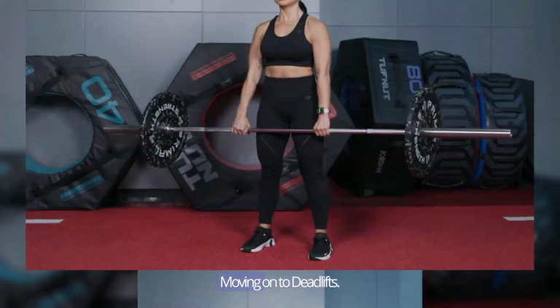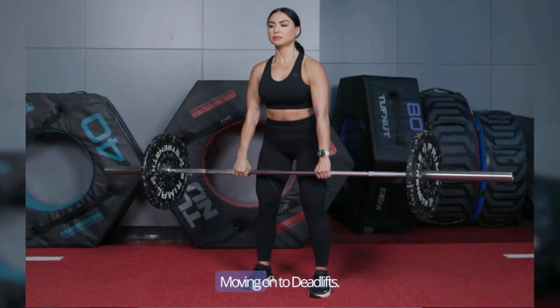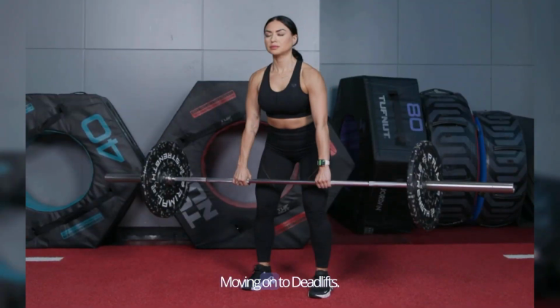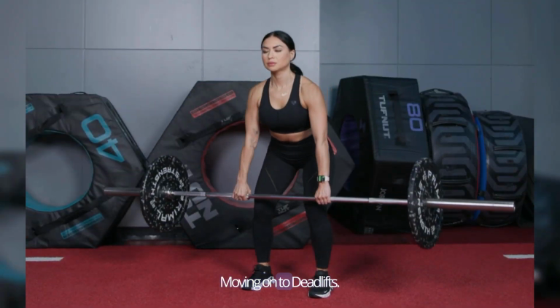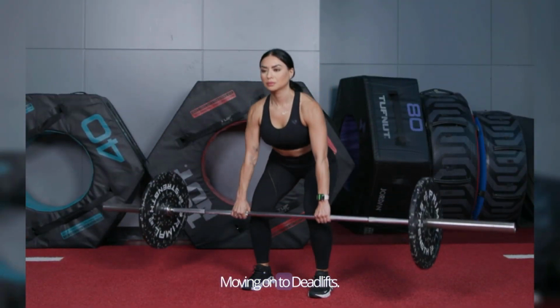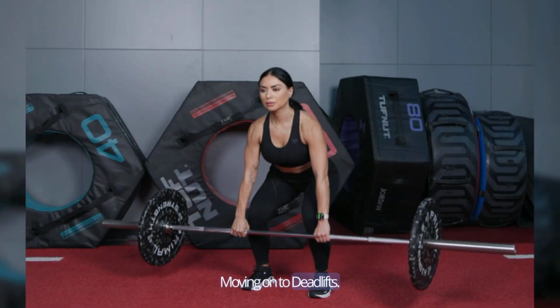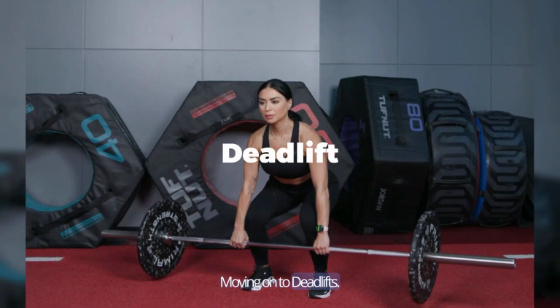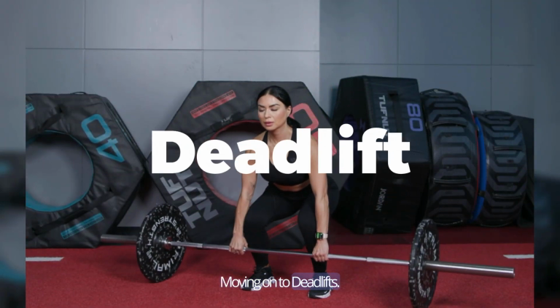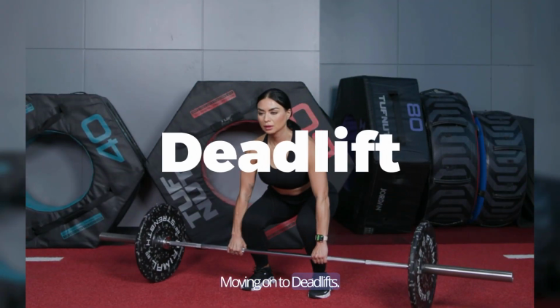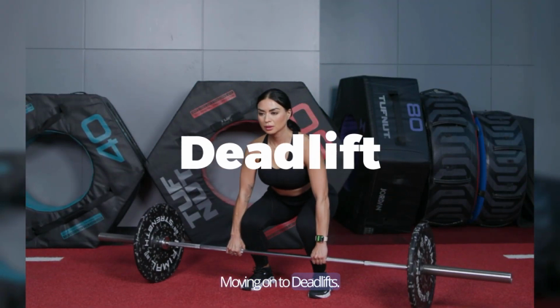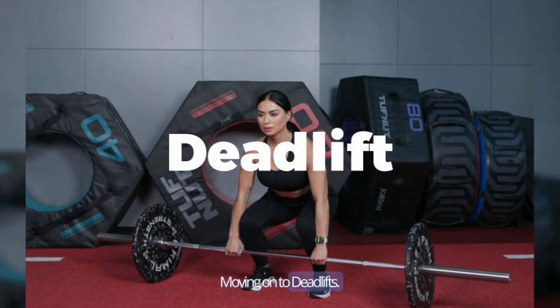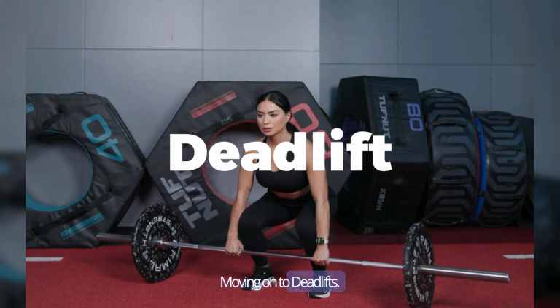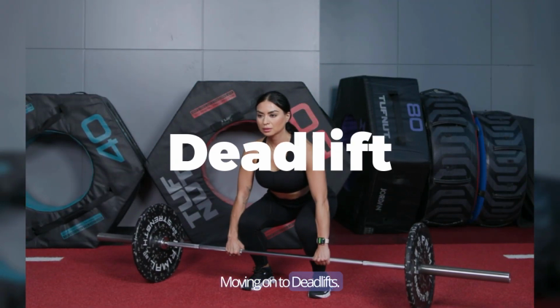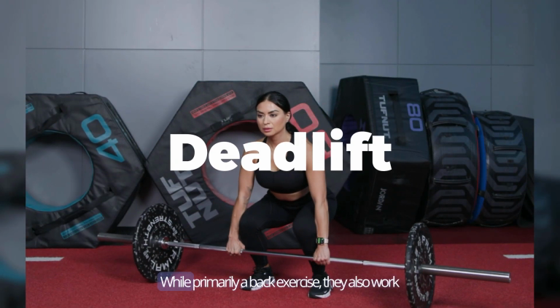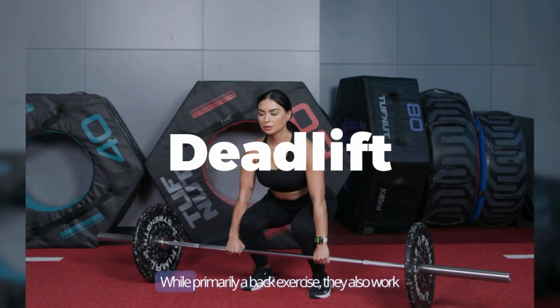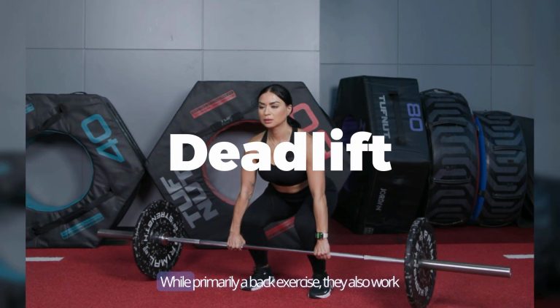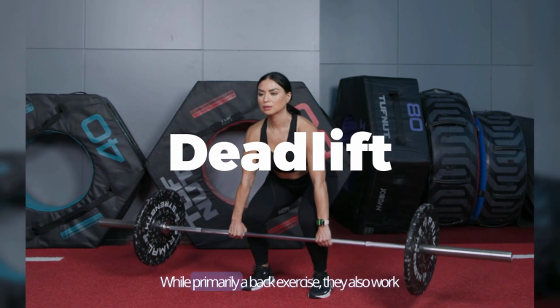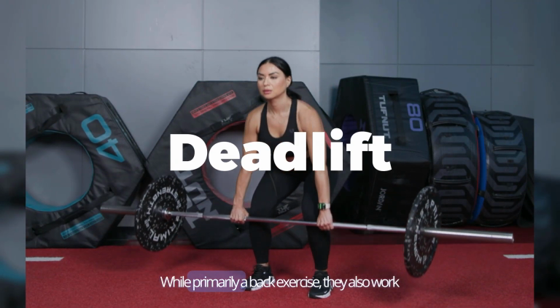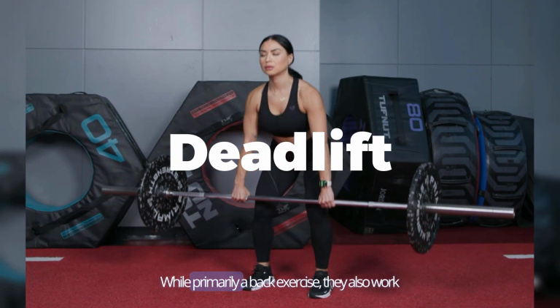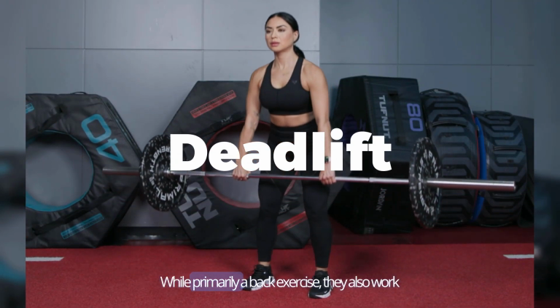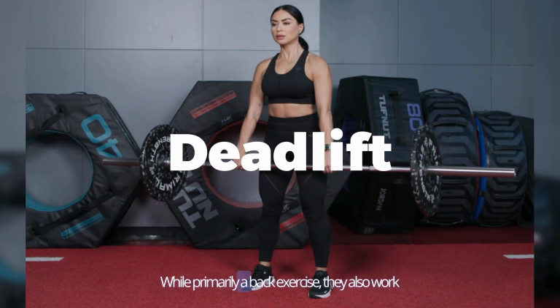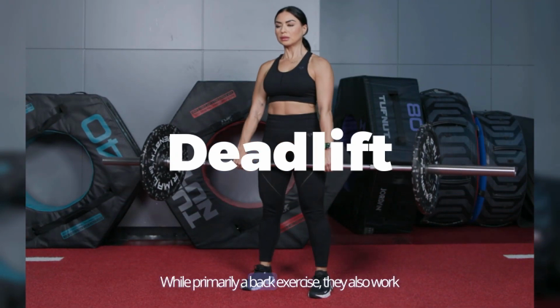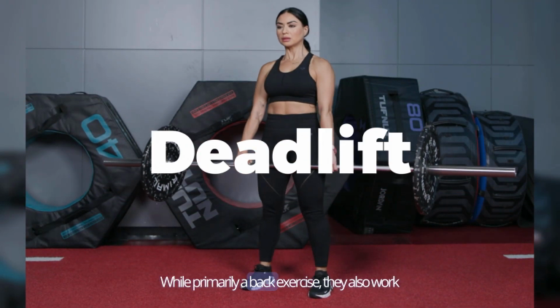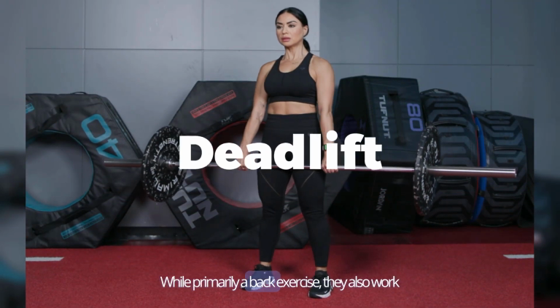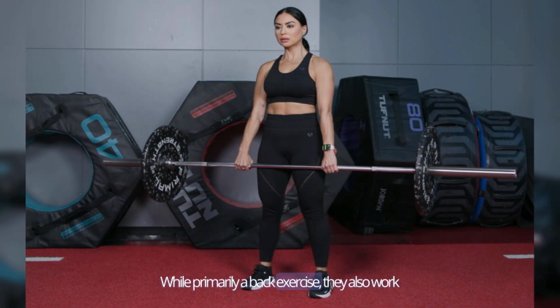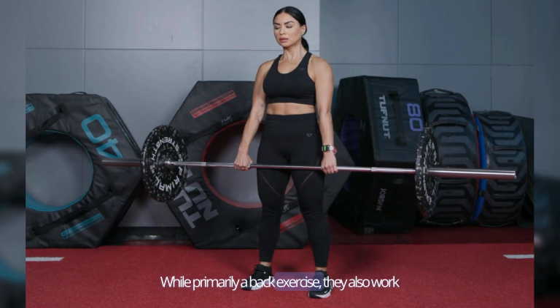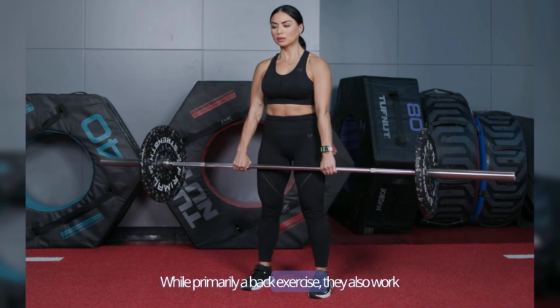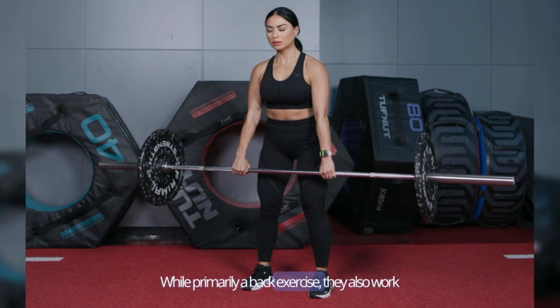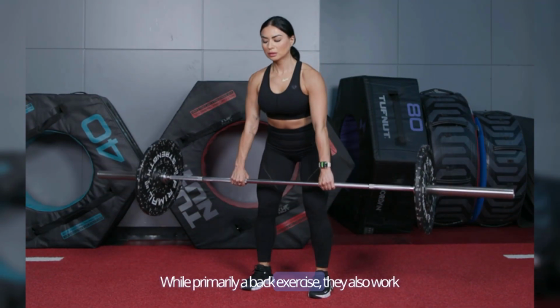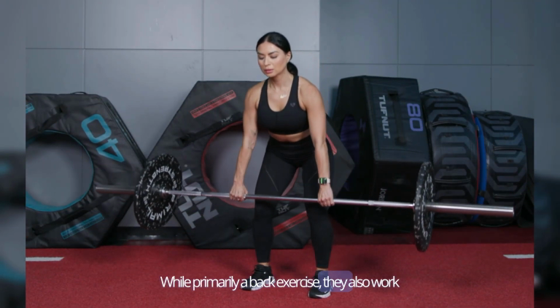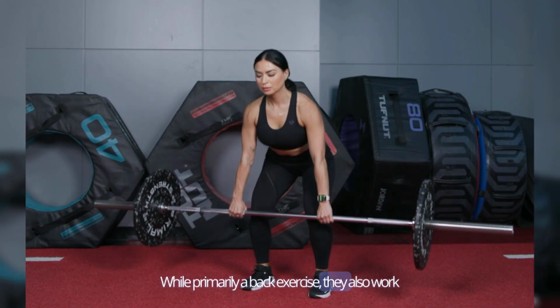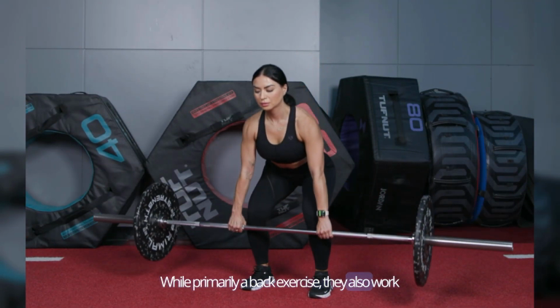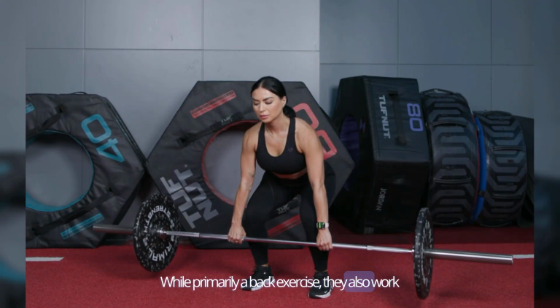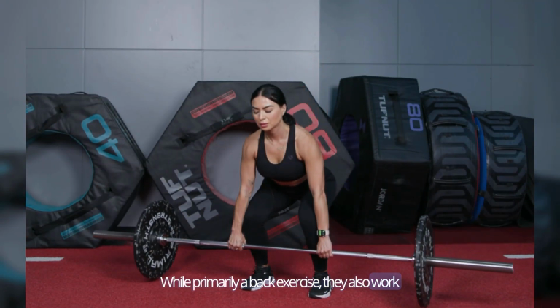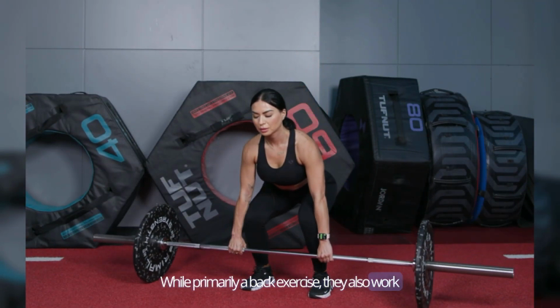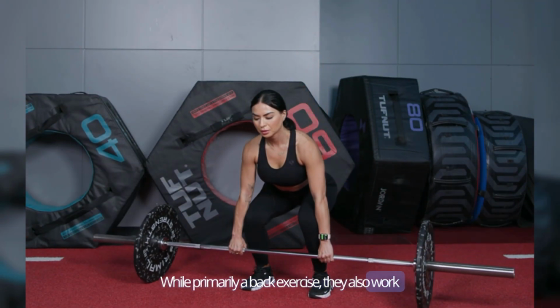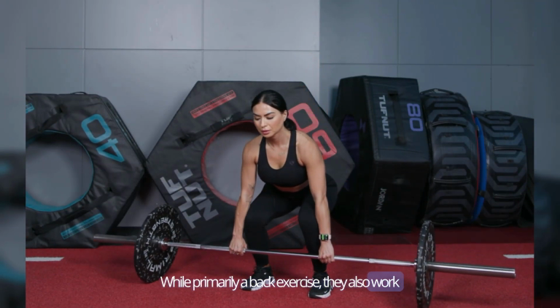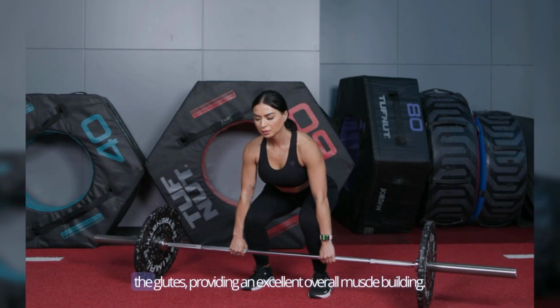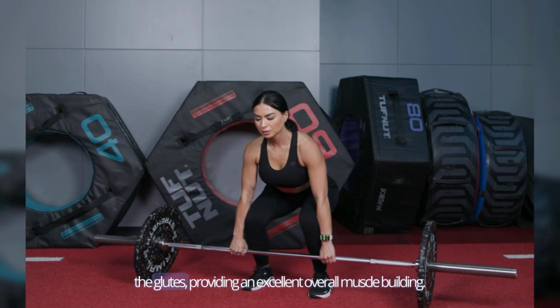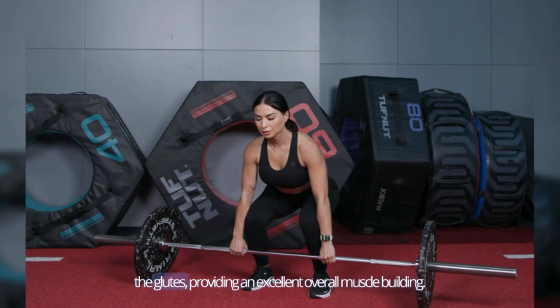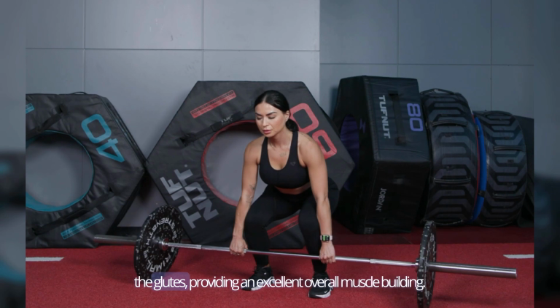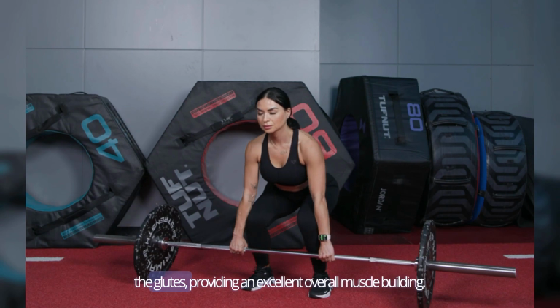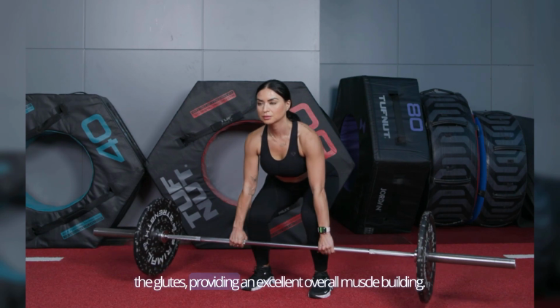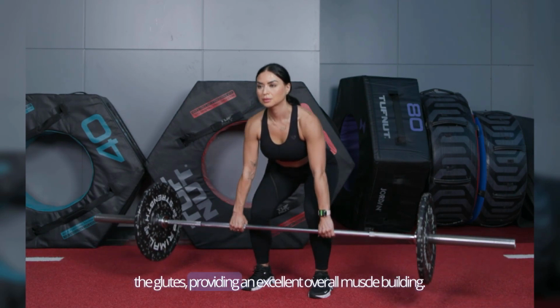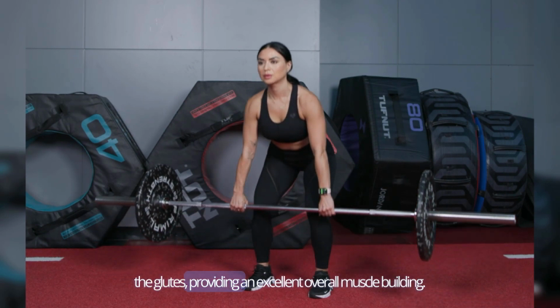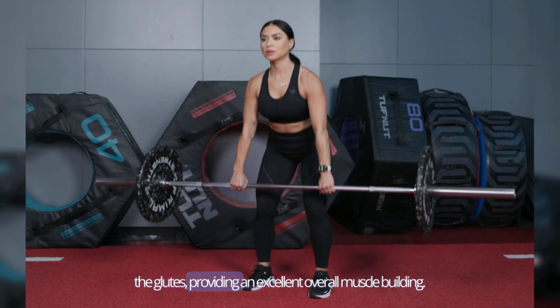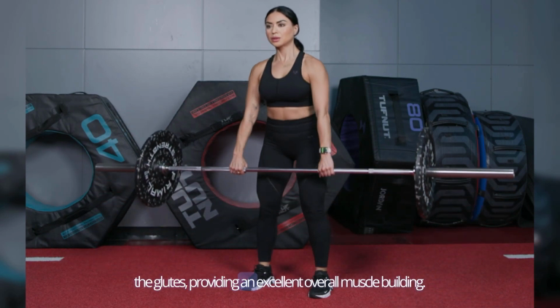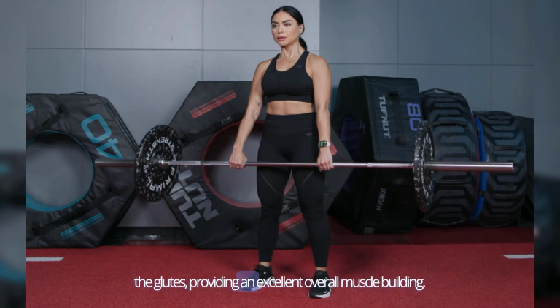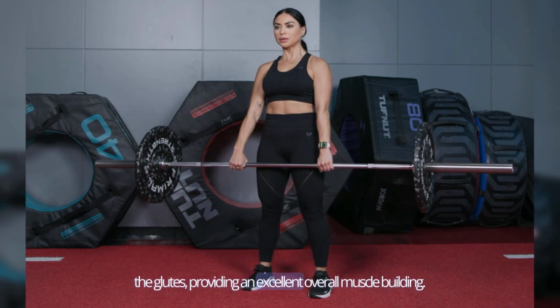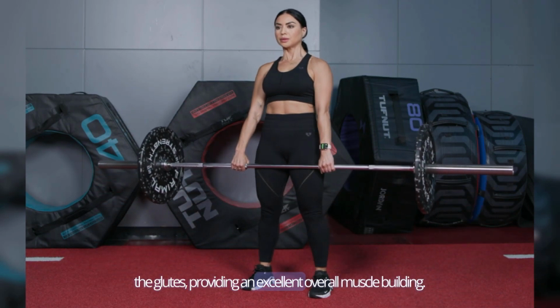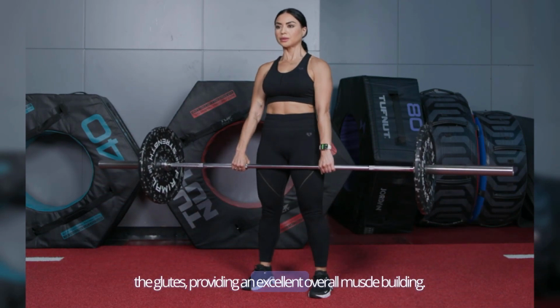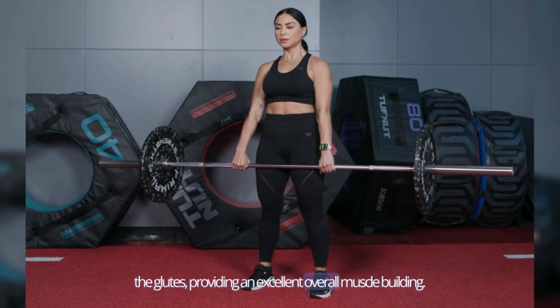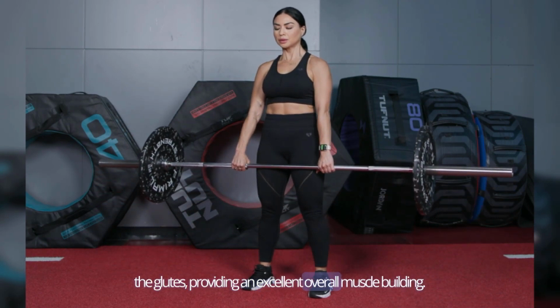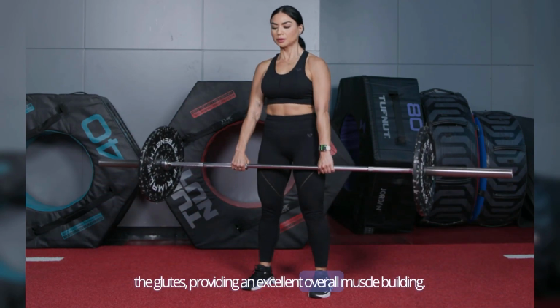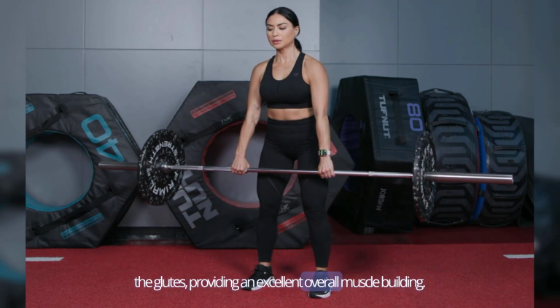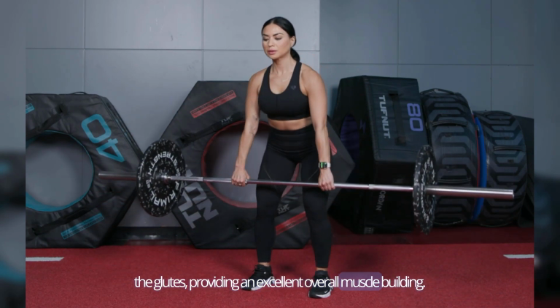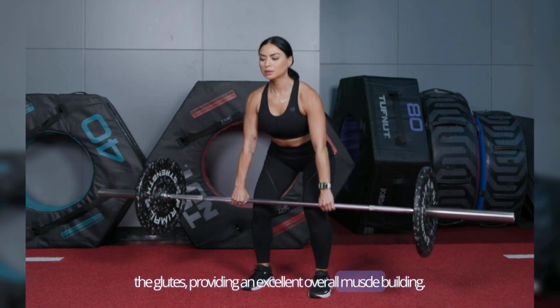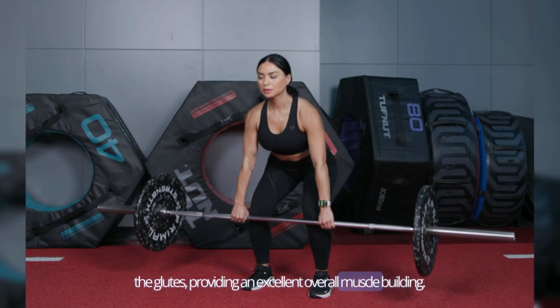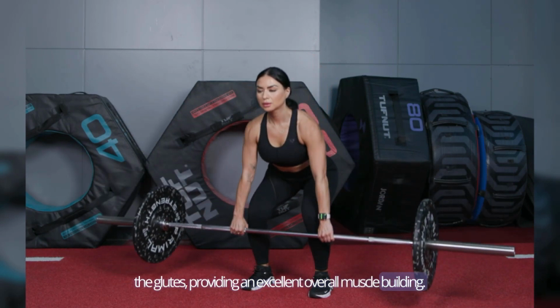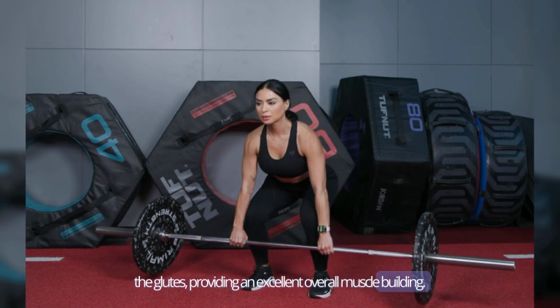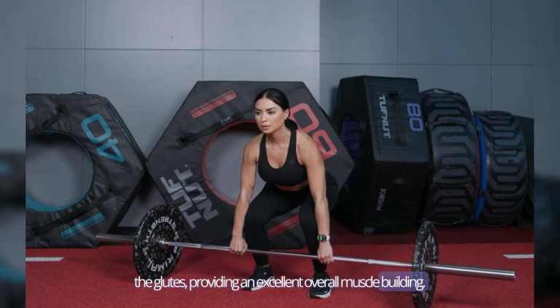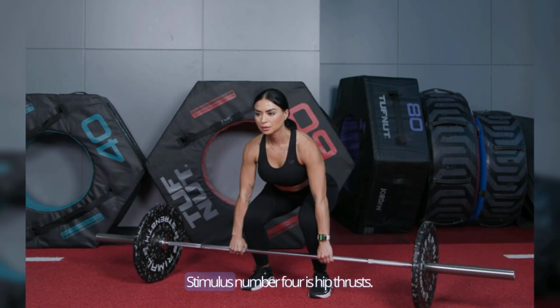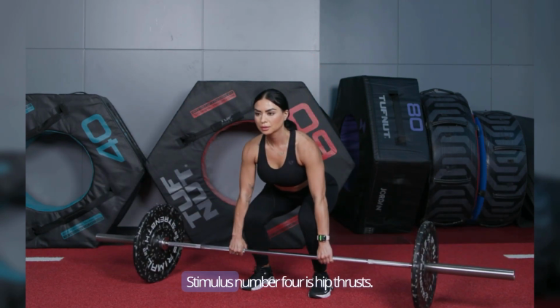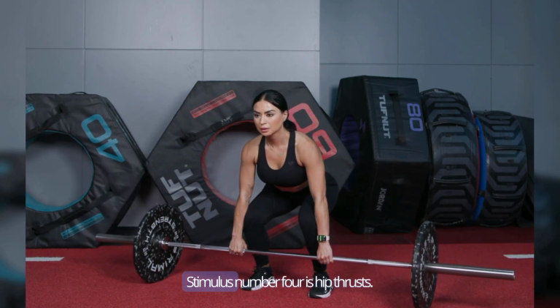Moving on to deadlifts. While primarily a back exercise, they also work the glutes, providing an excellent overall muscle-building stimulus.